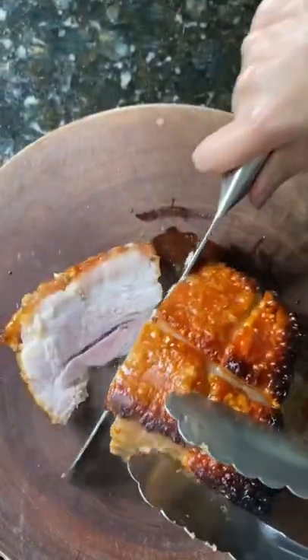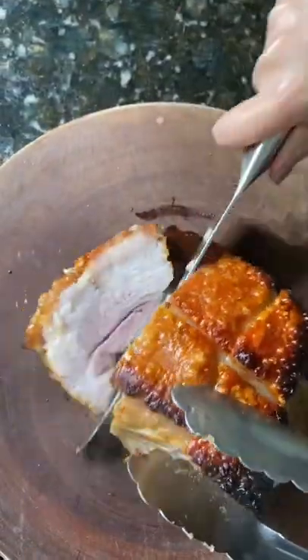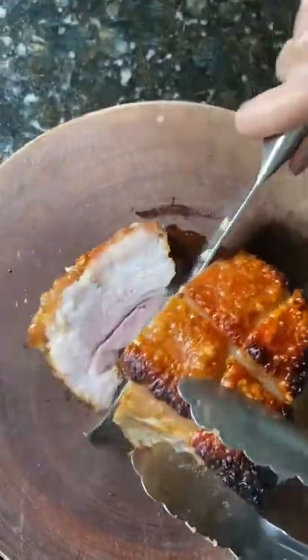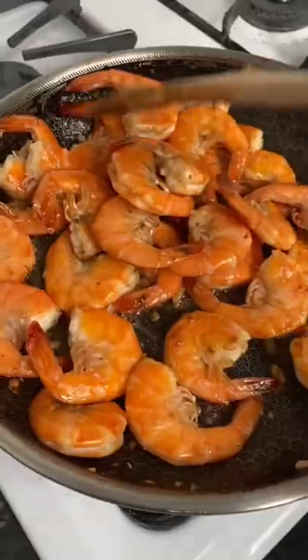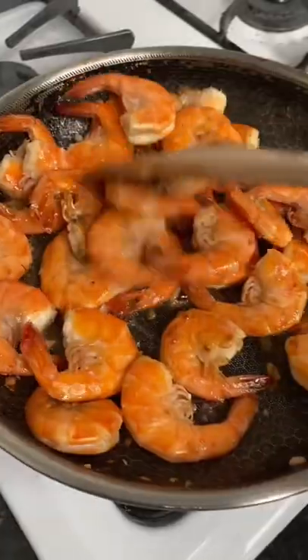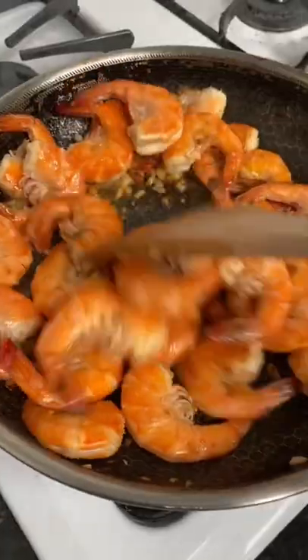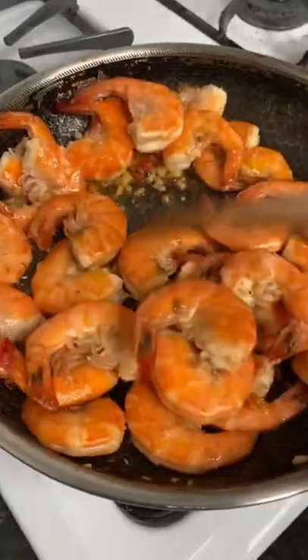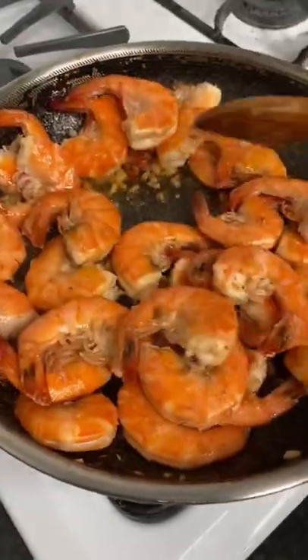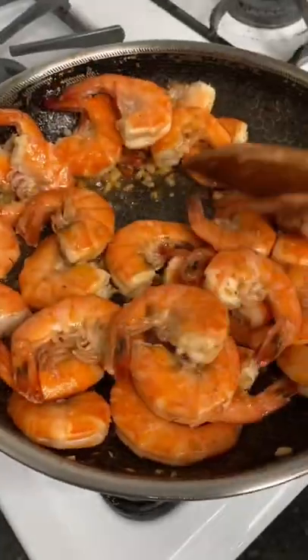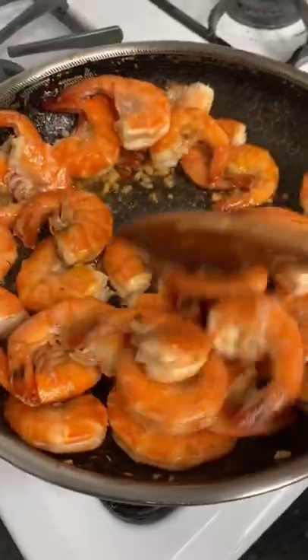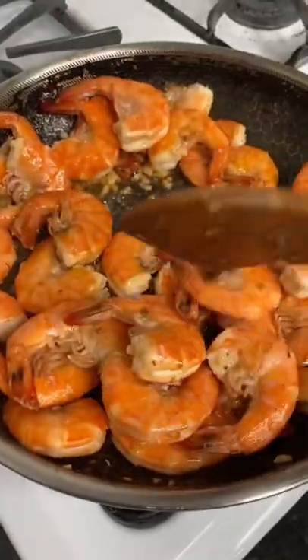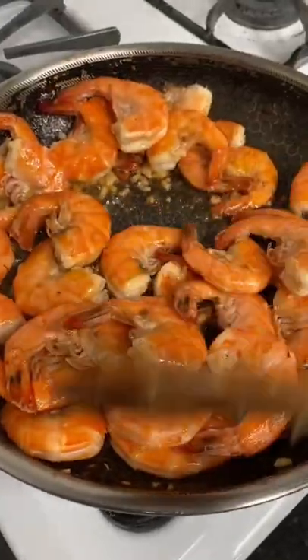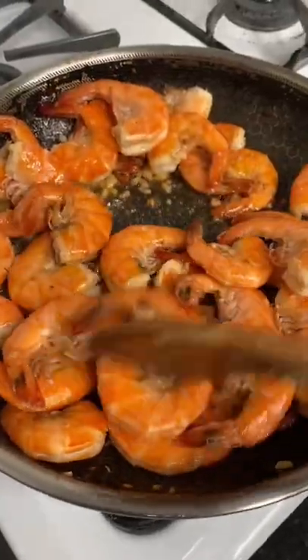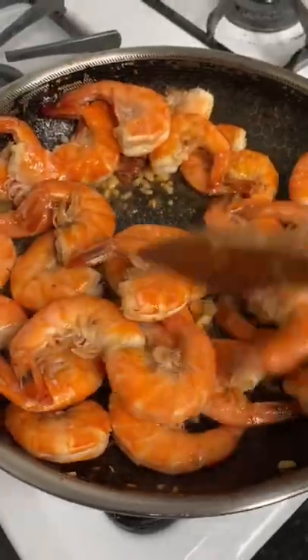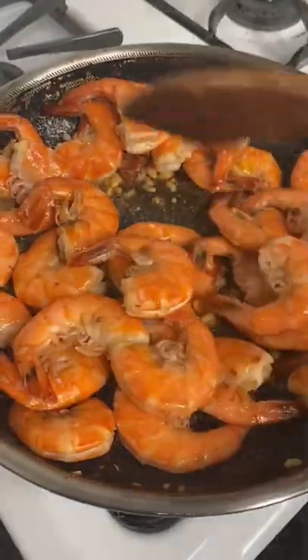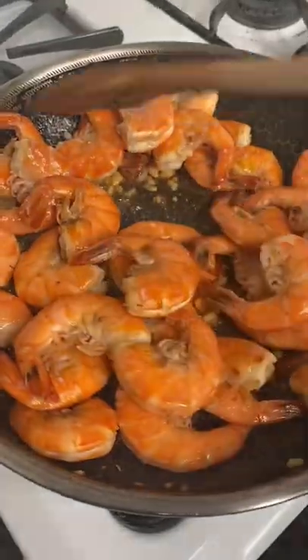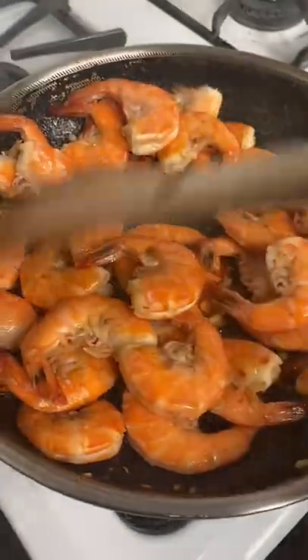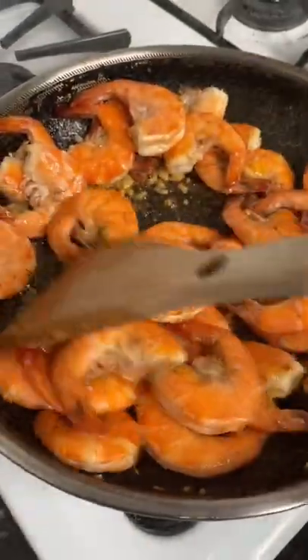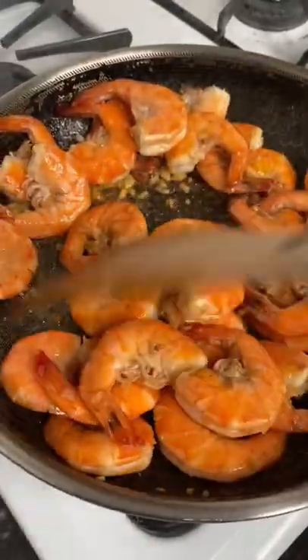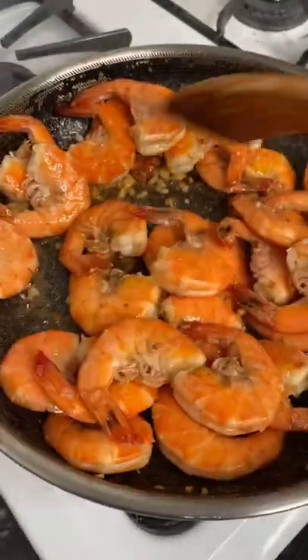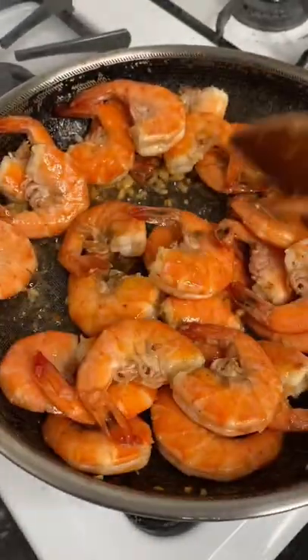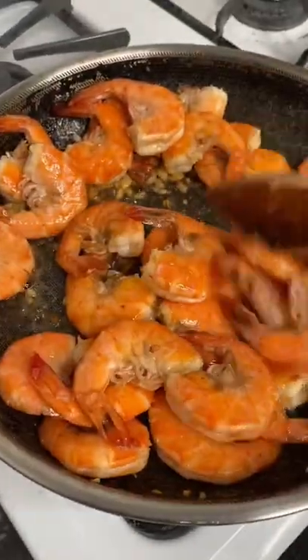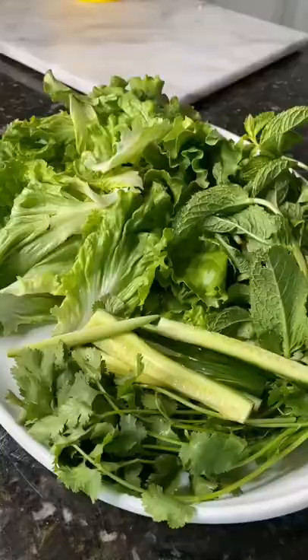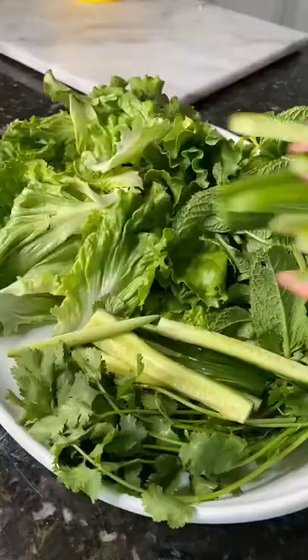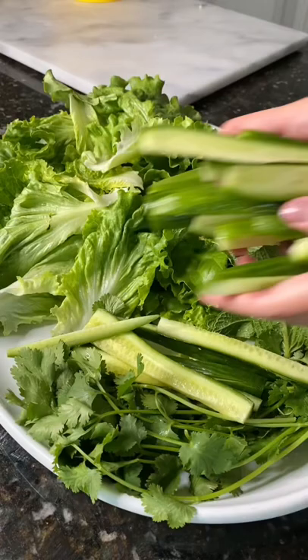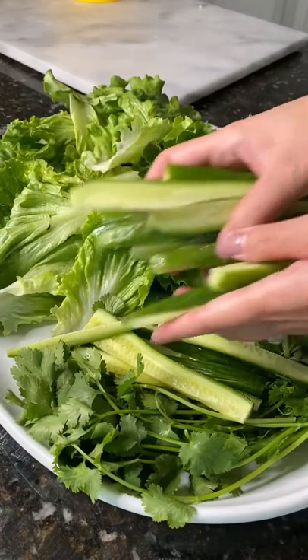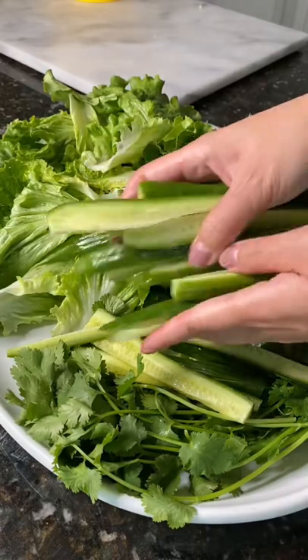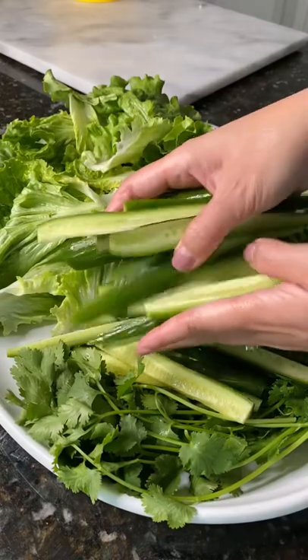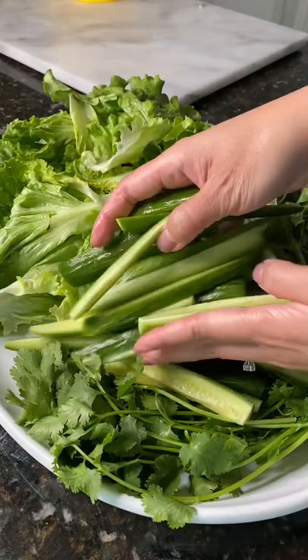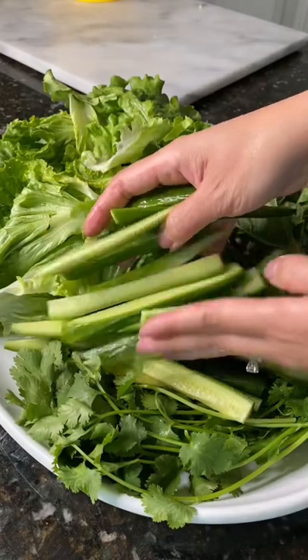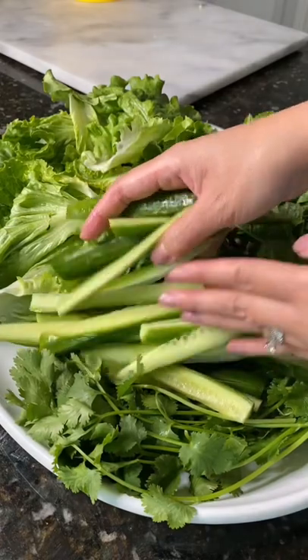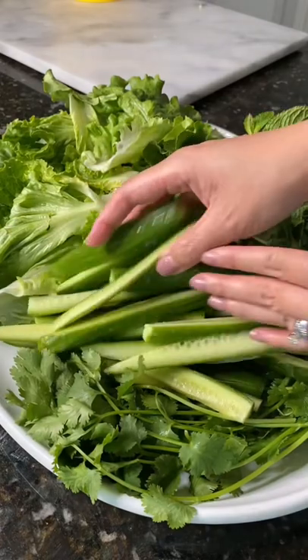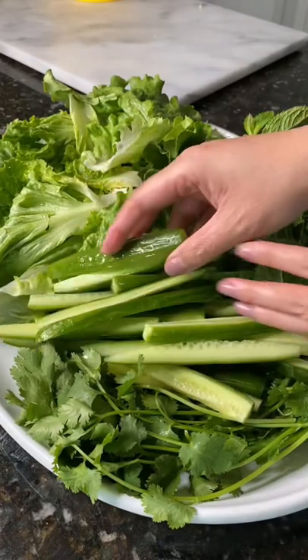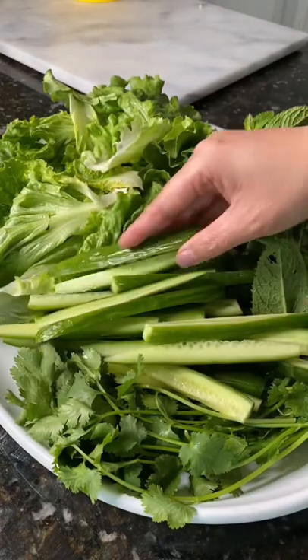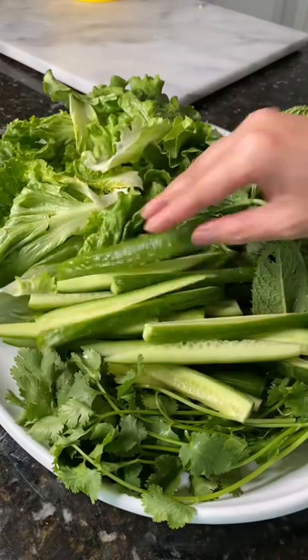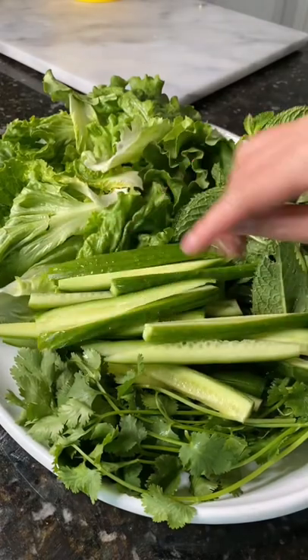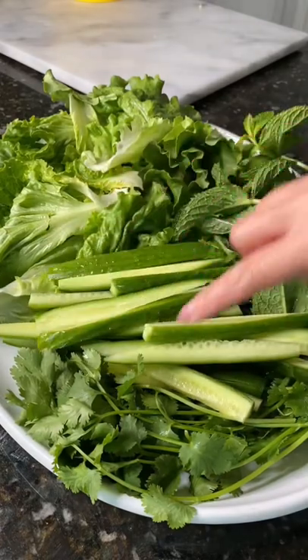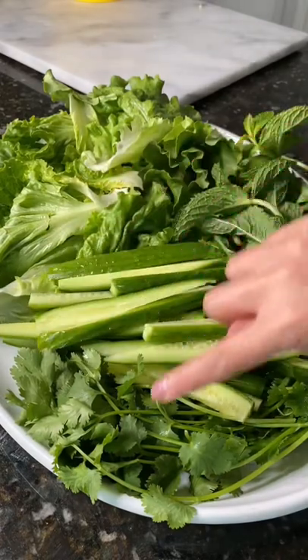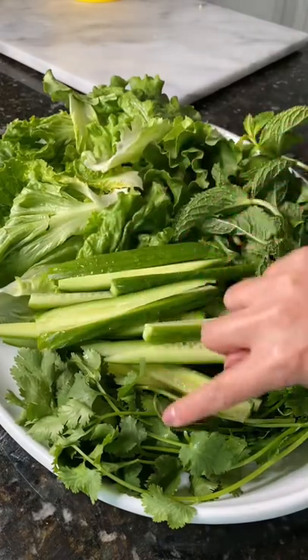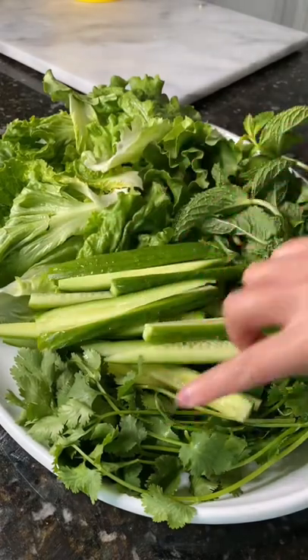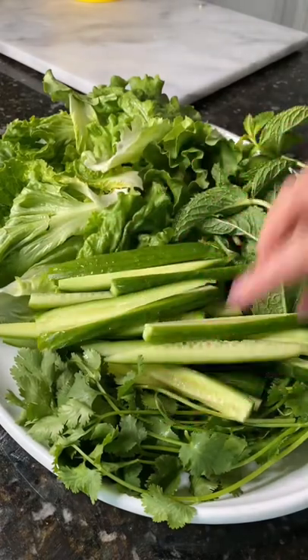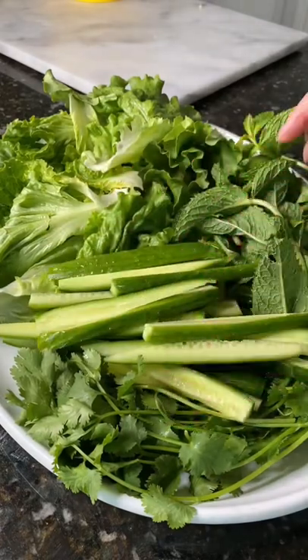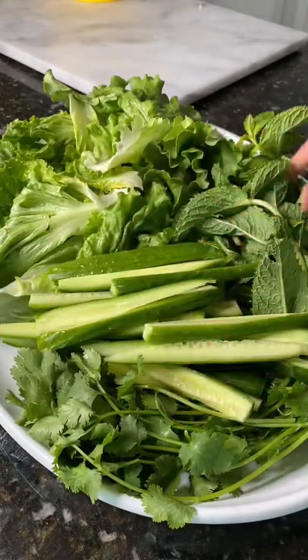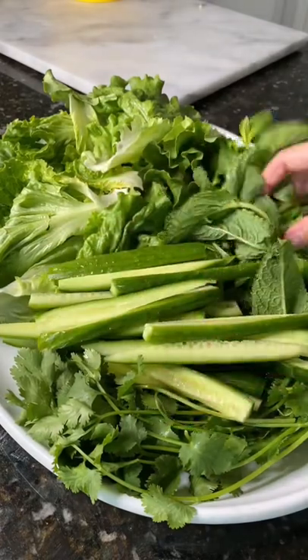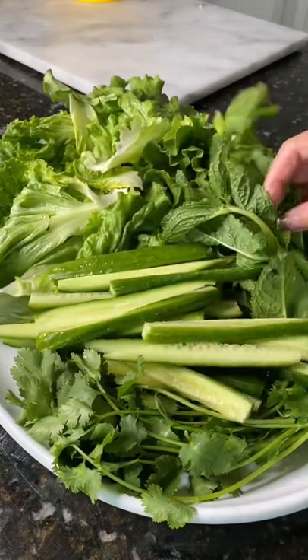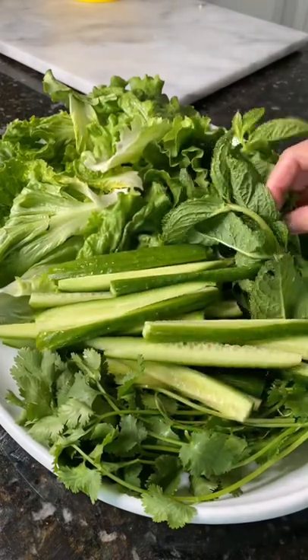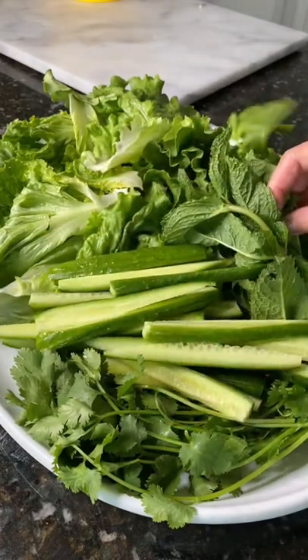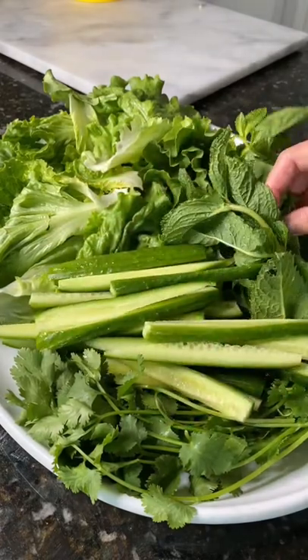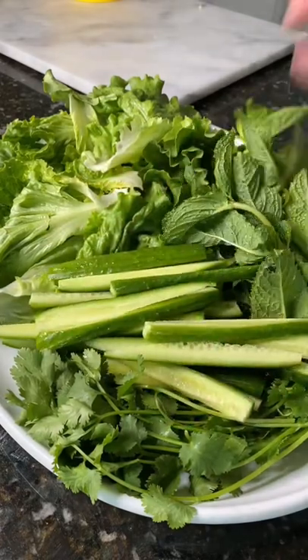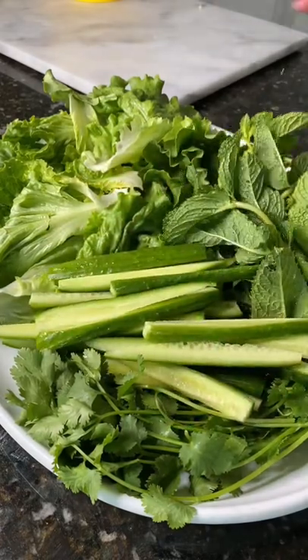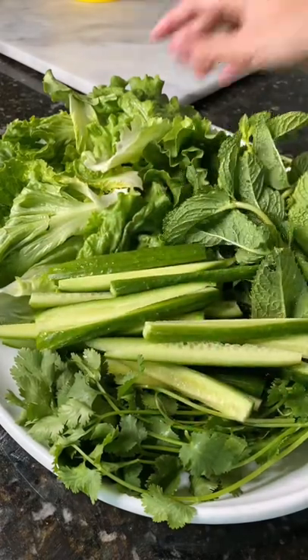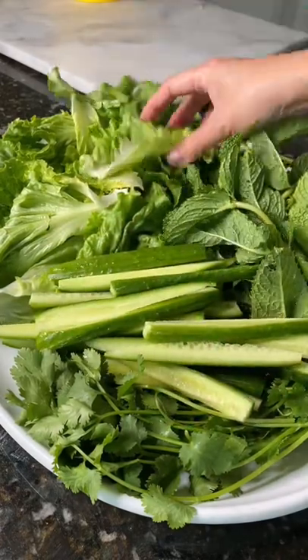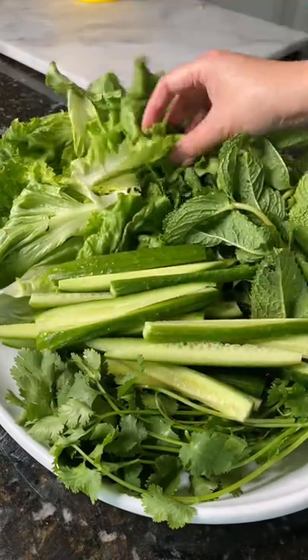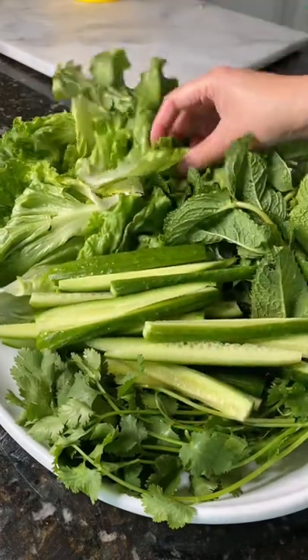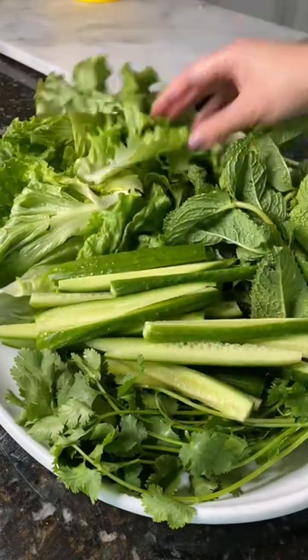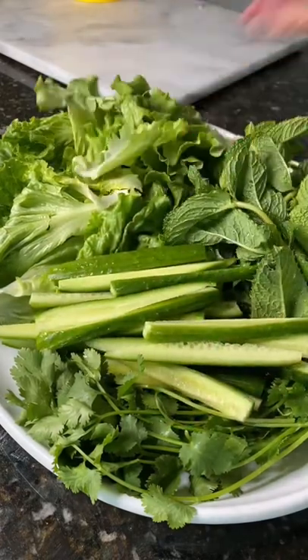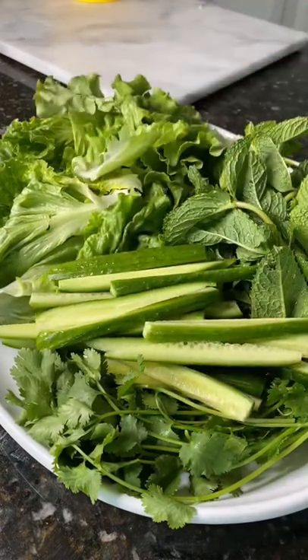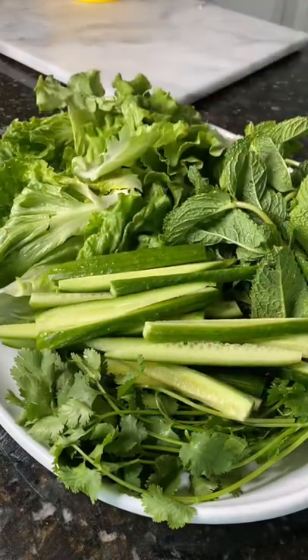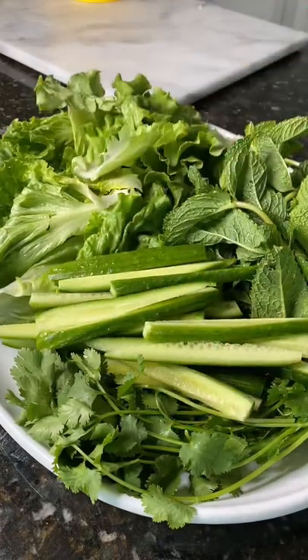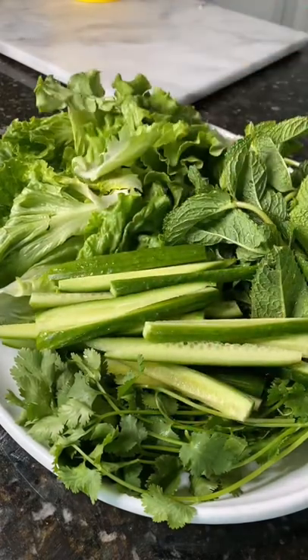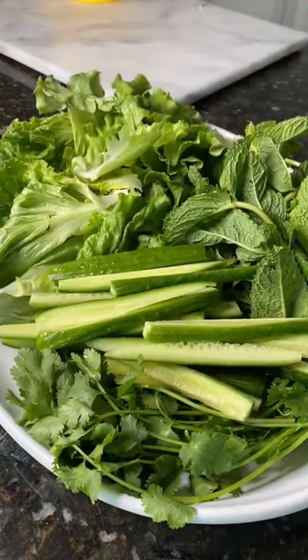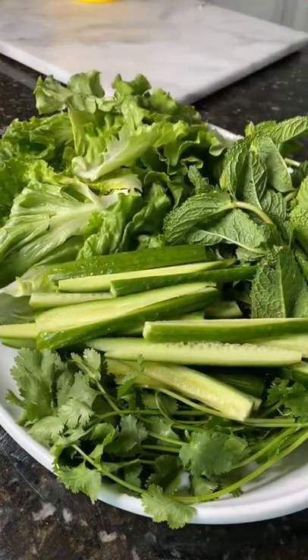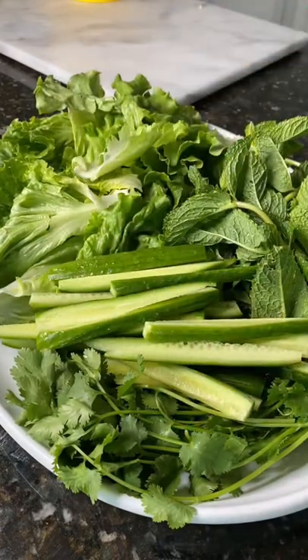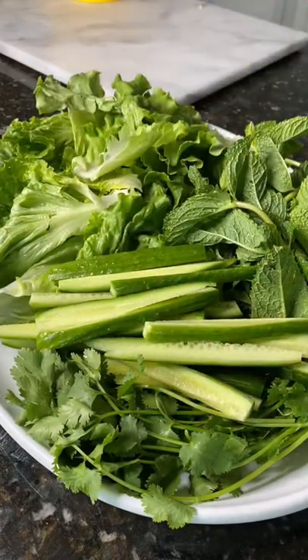Some garlic shrimp. I have cucumbers, cilantro, mint, and lettuce for our rolls.